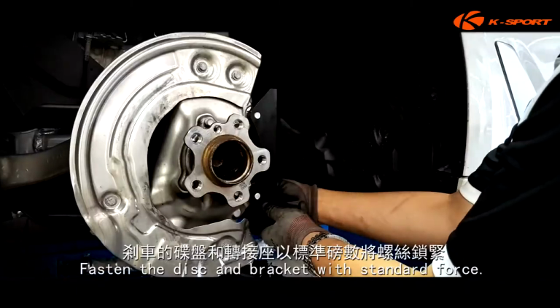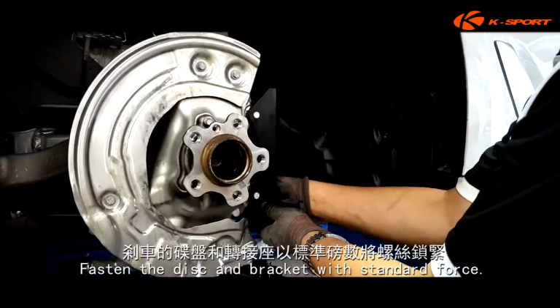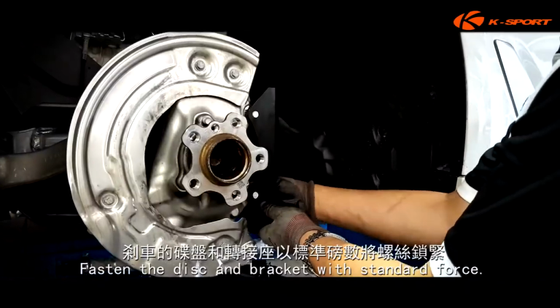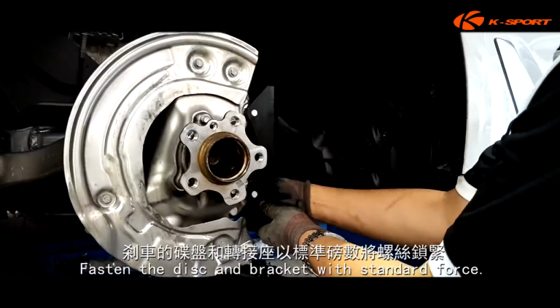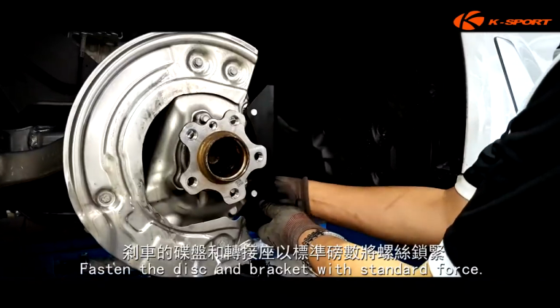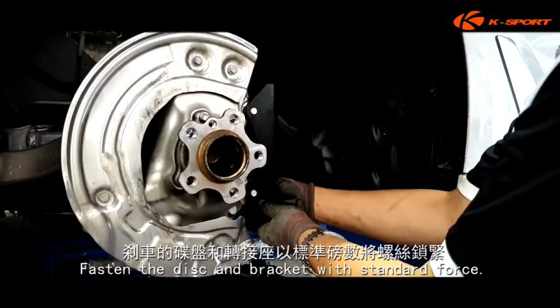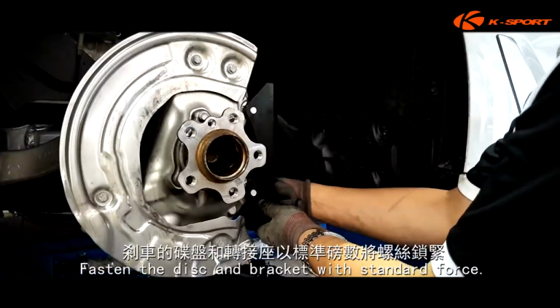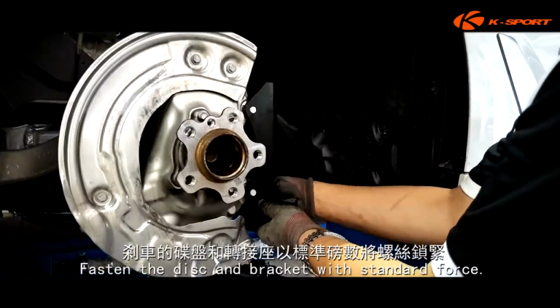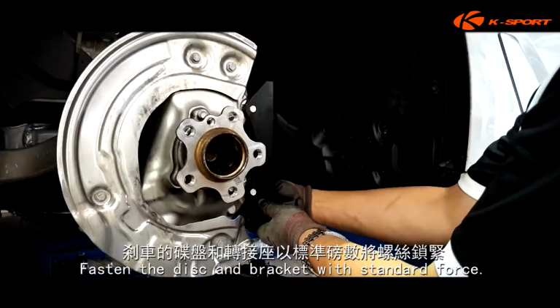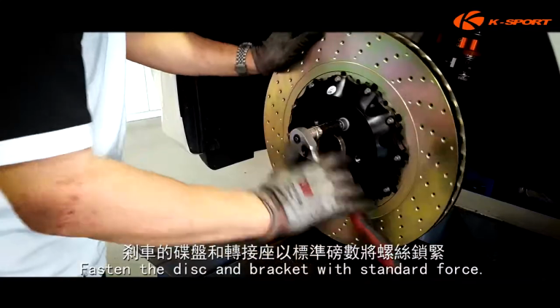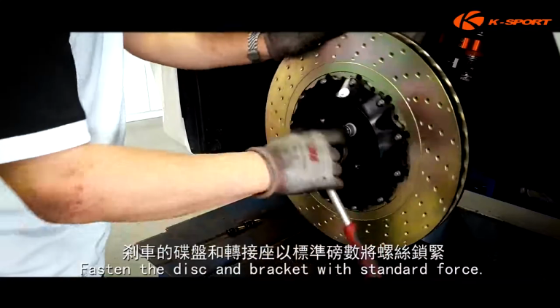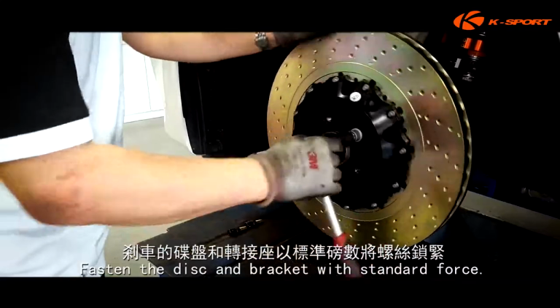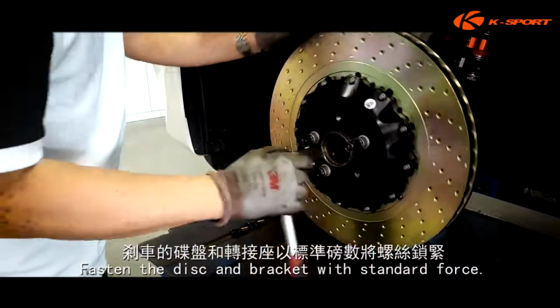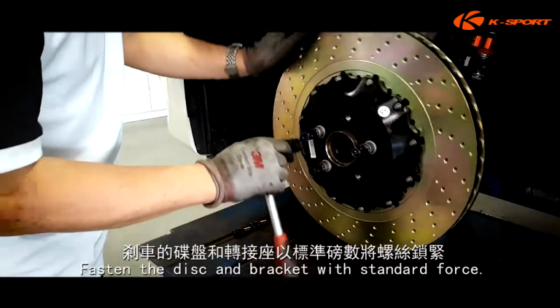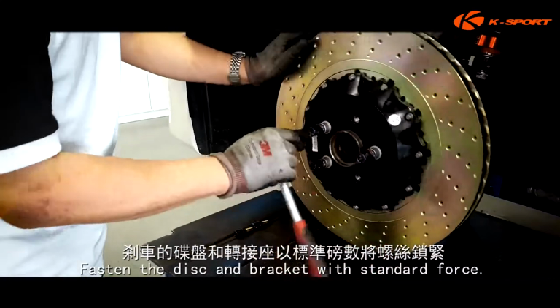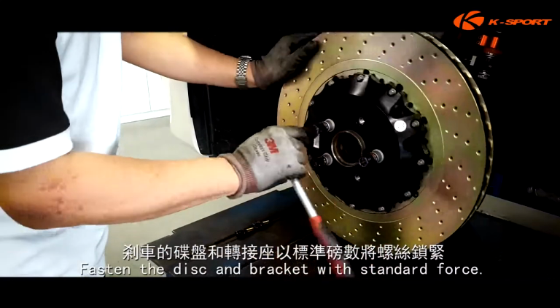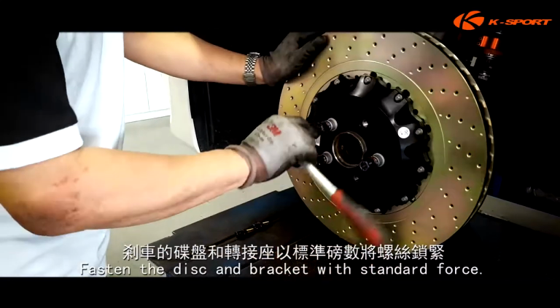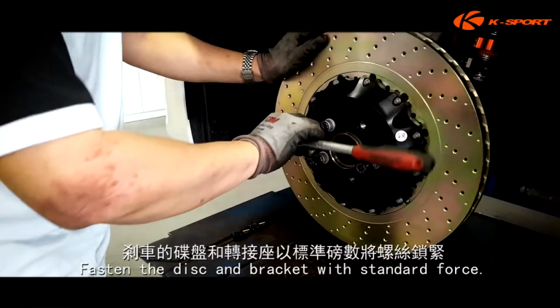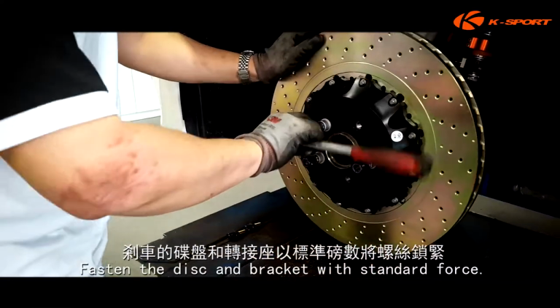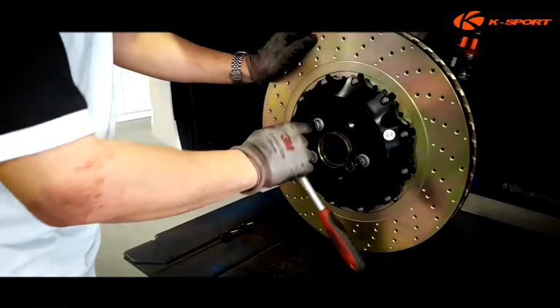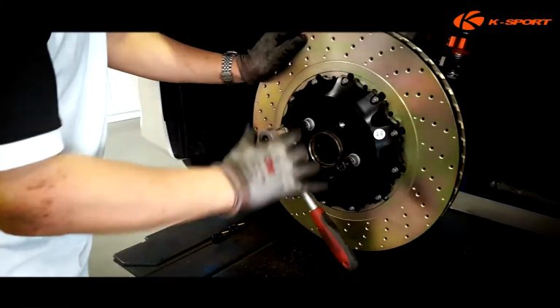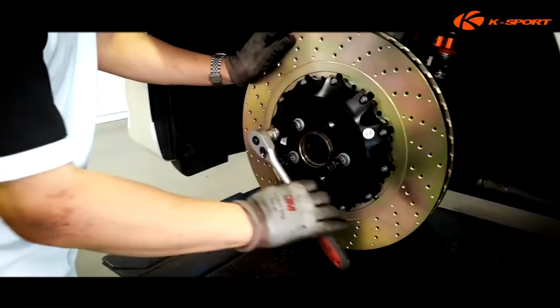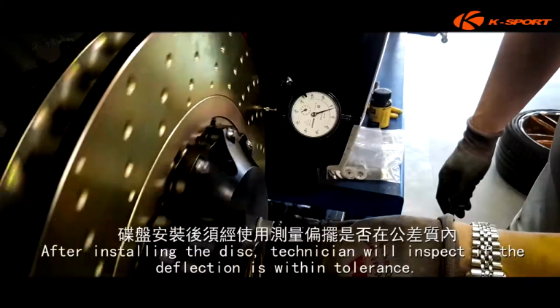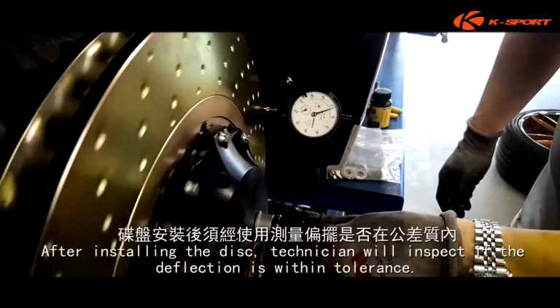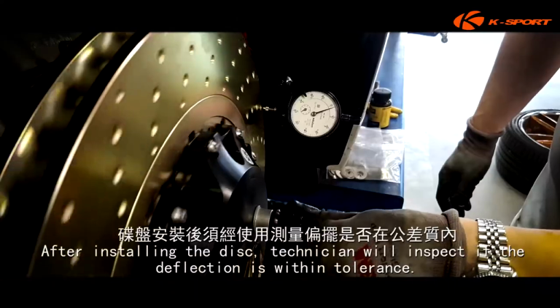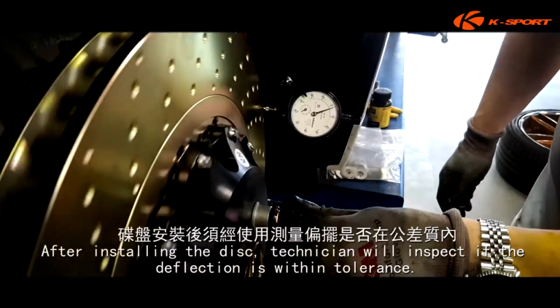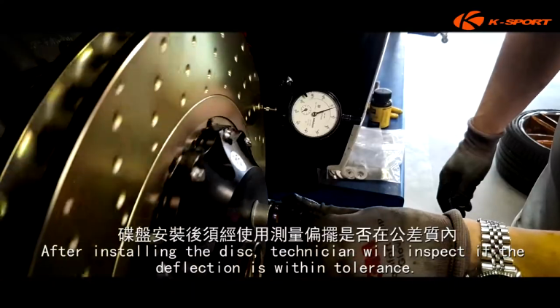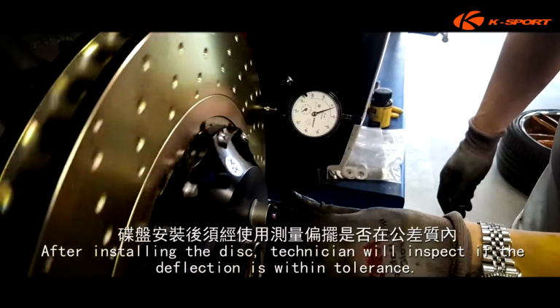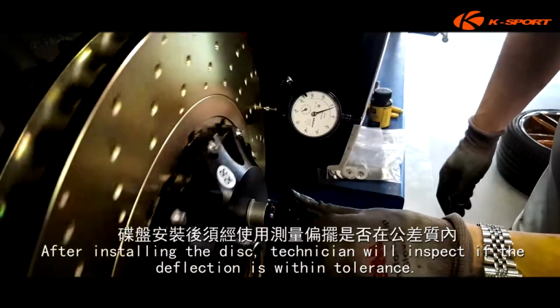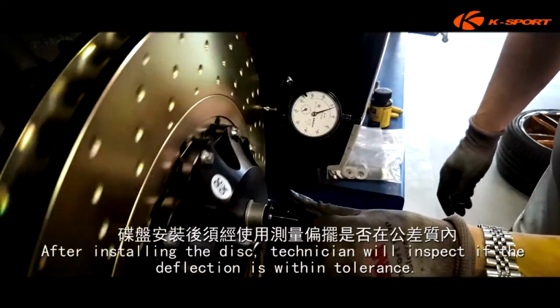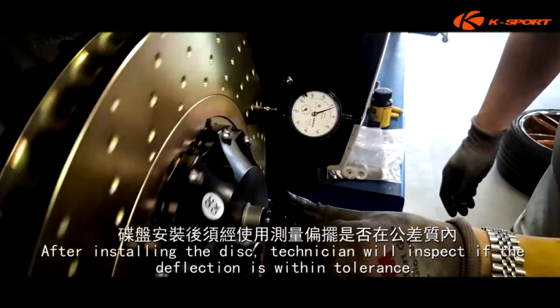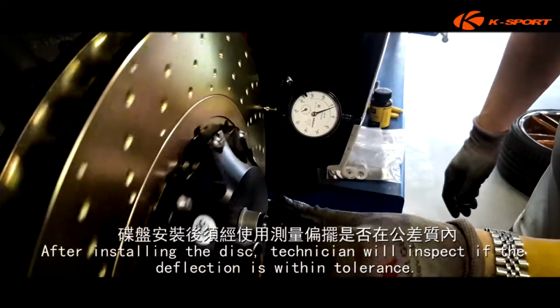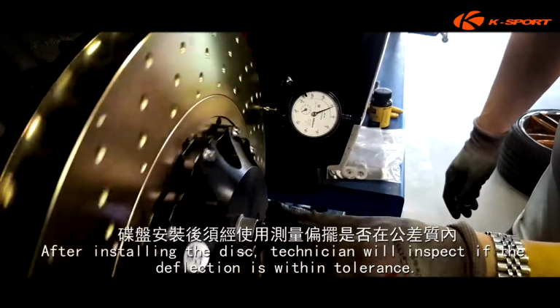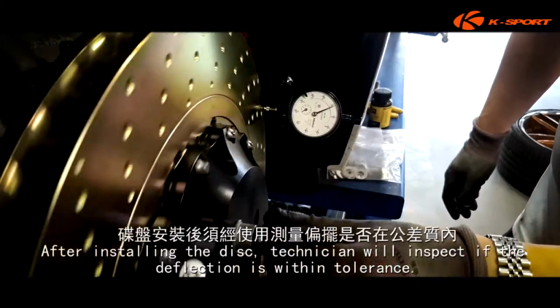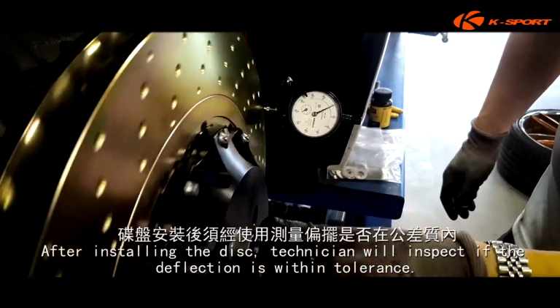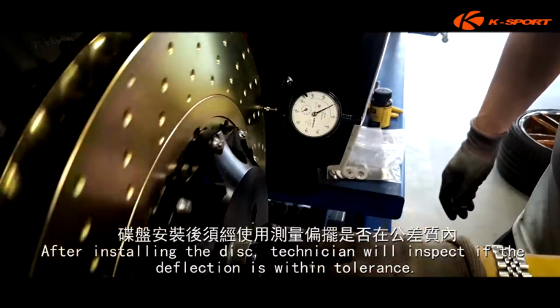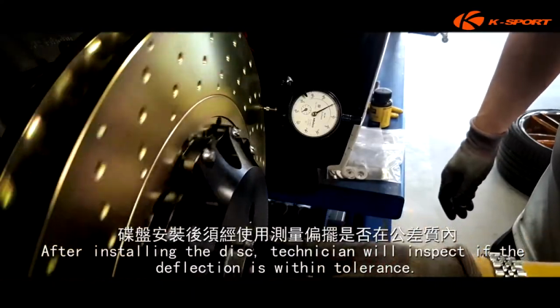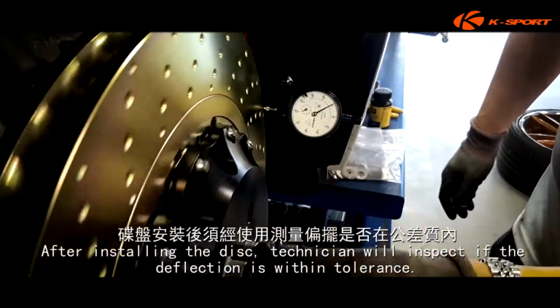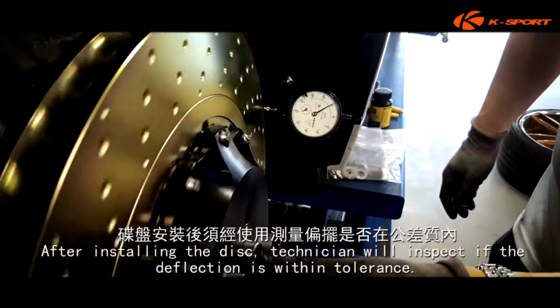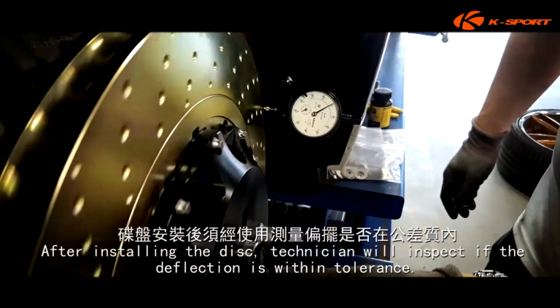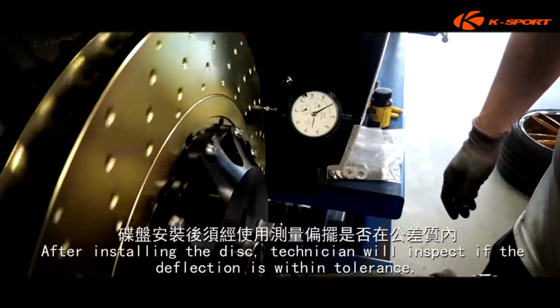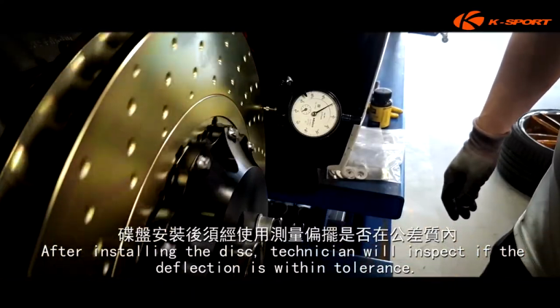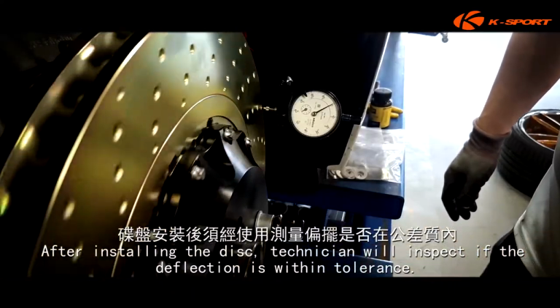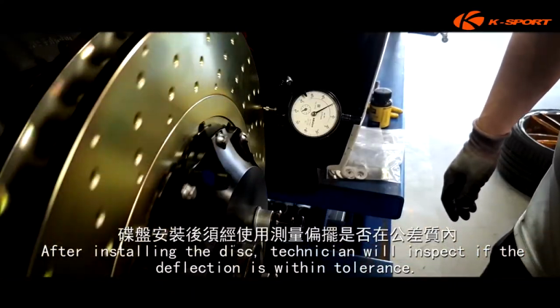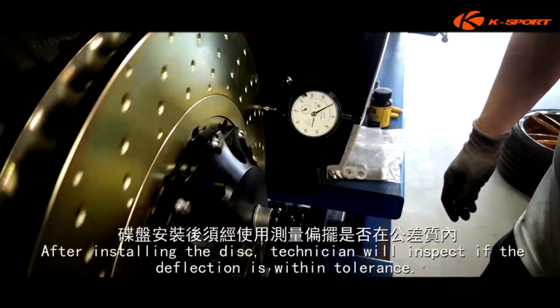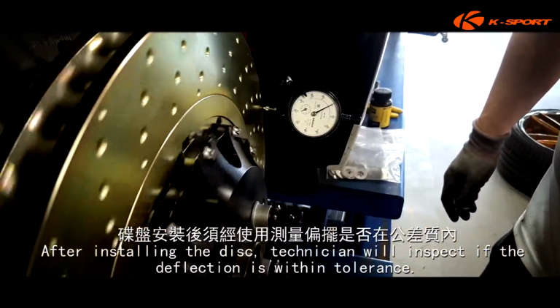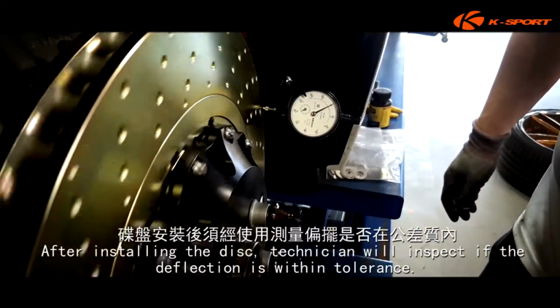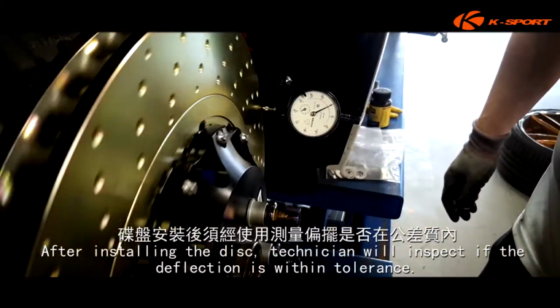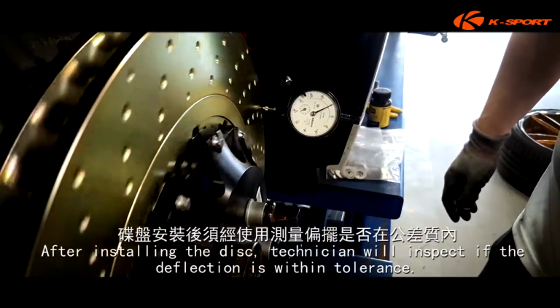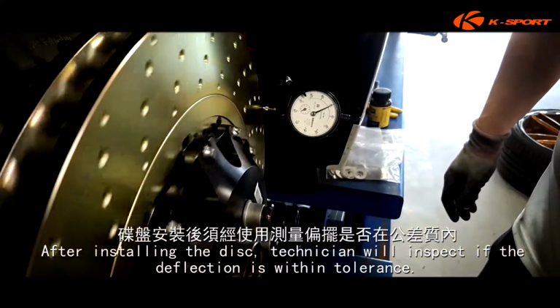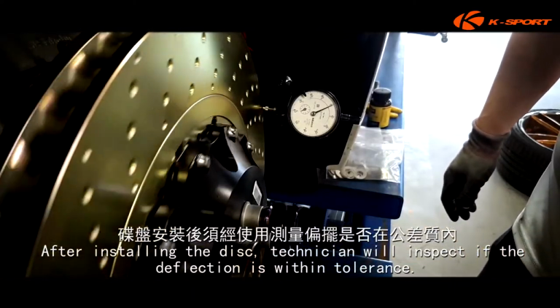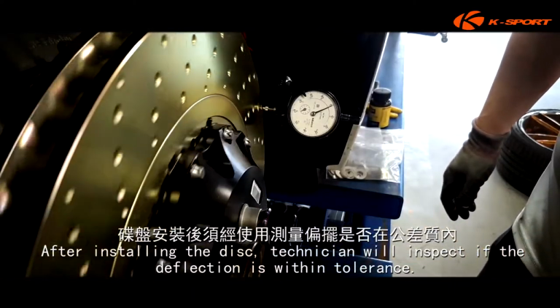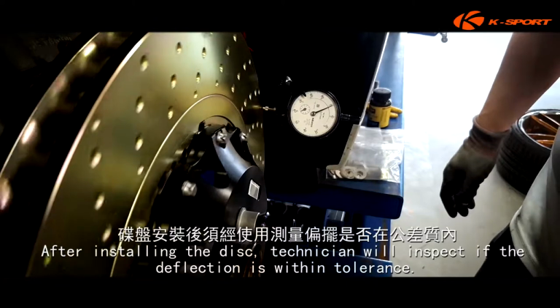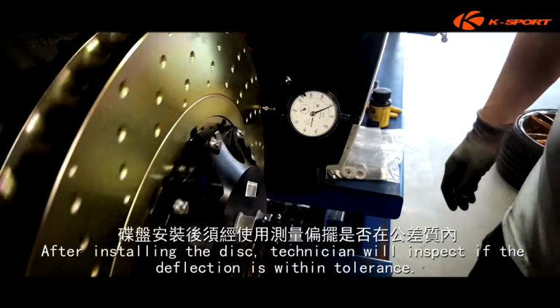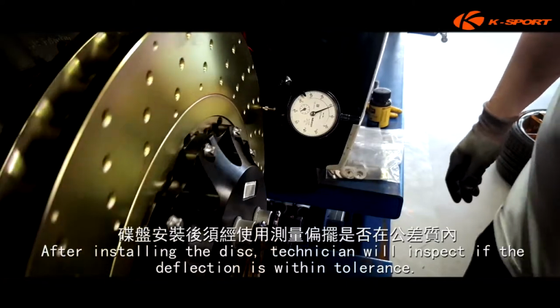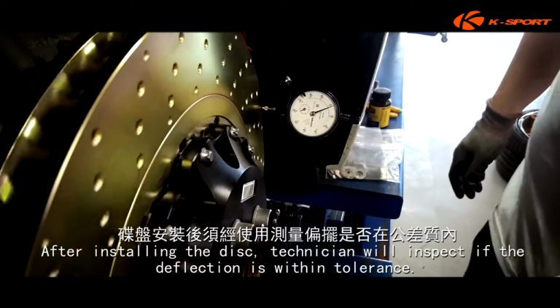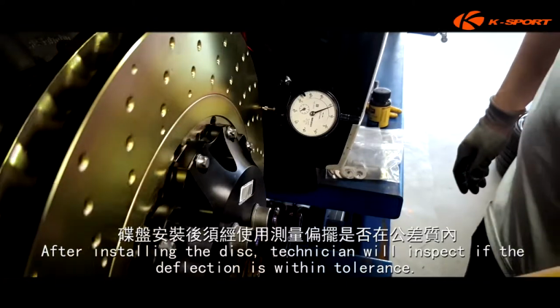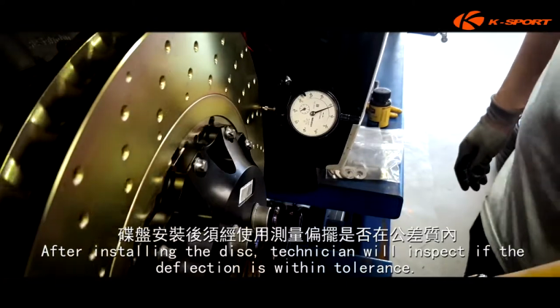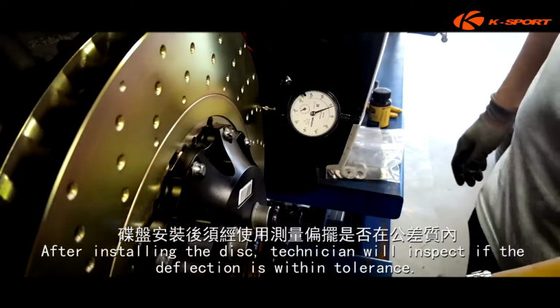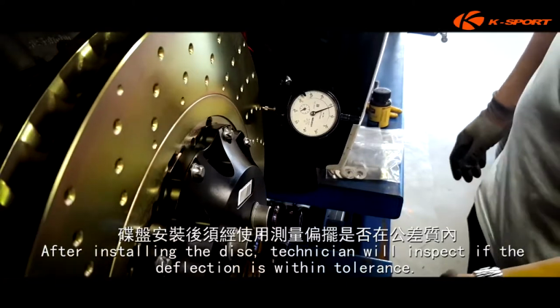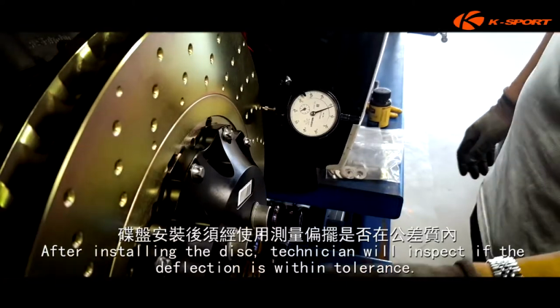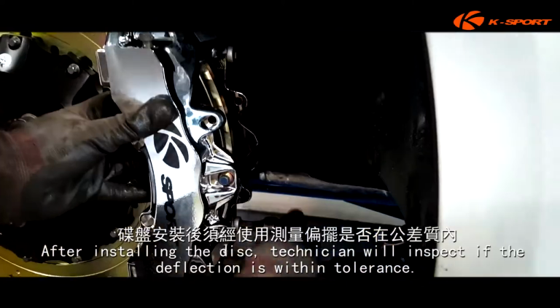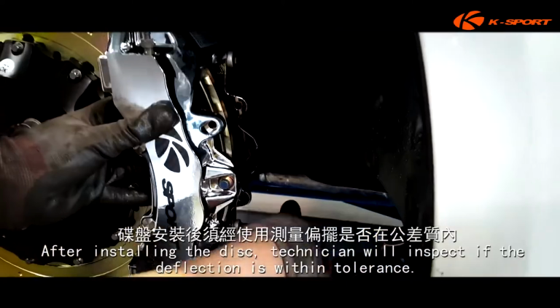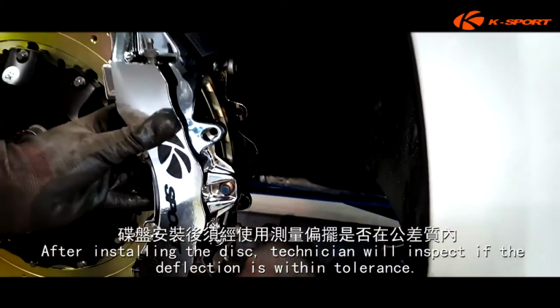Fasten the disc and bracket with standard force. After installing the disc, the technician will inspect if the deflection is within tolerance.